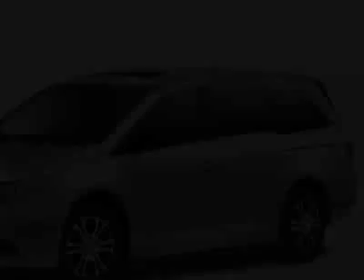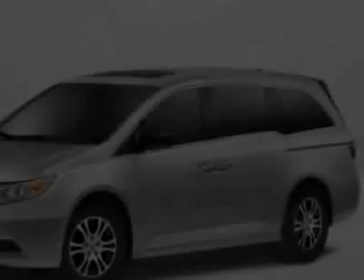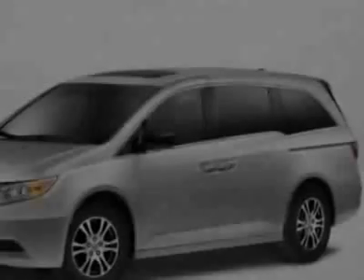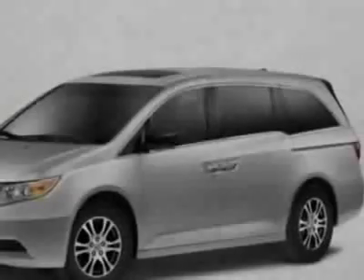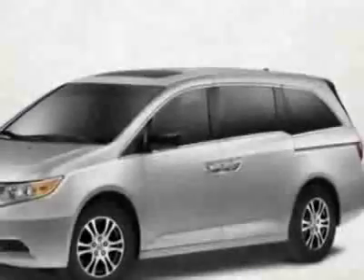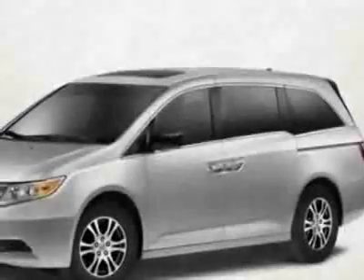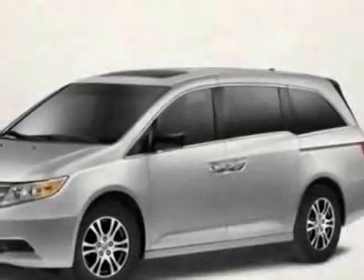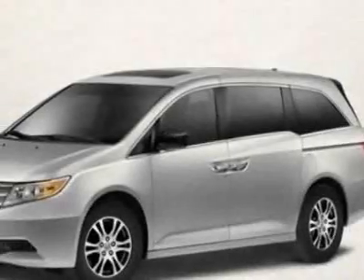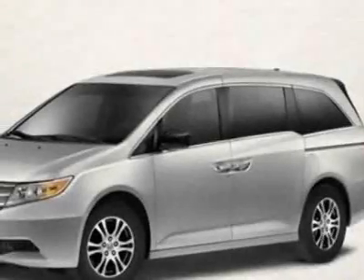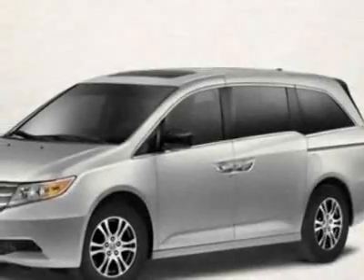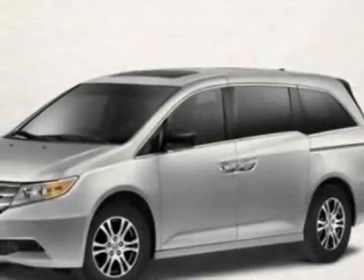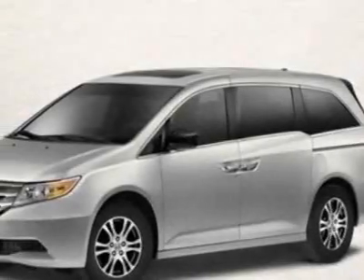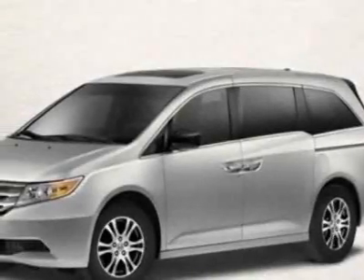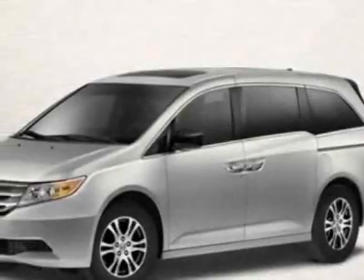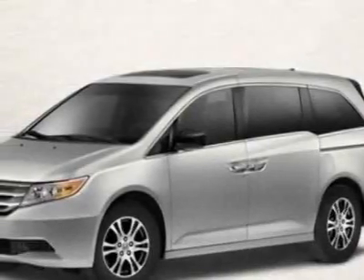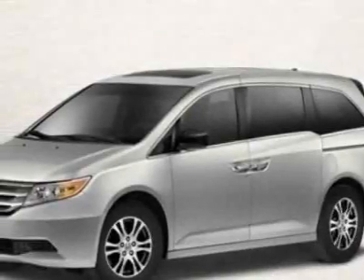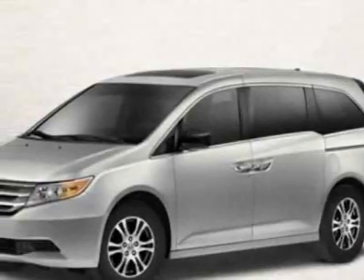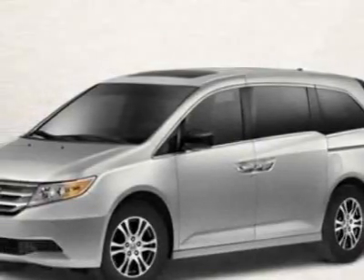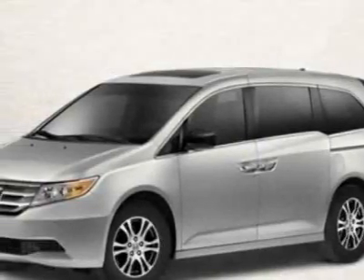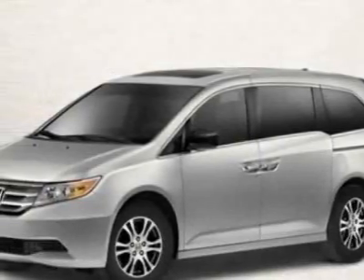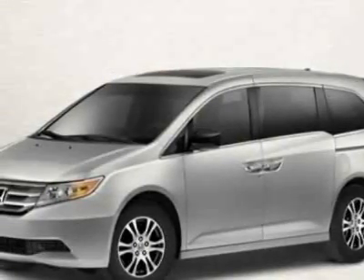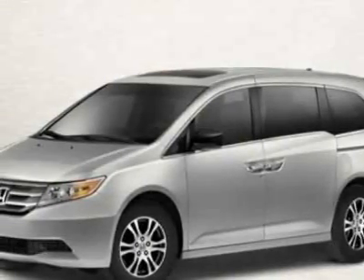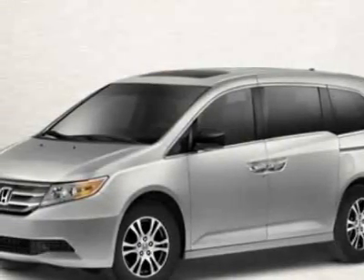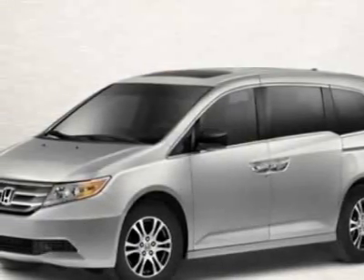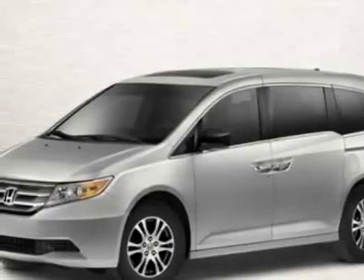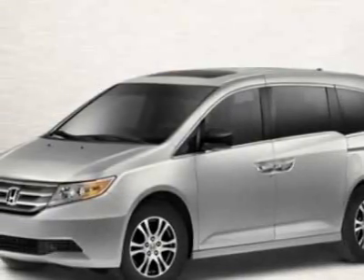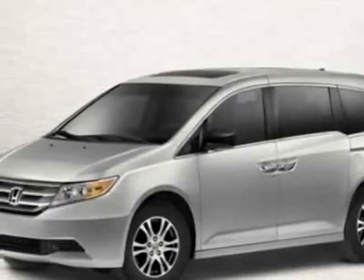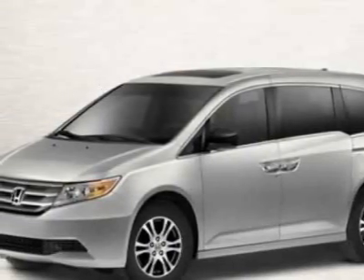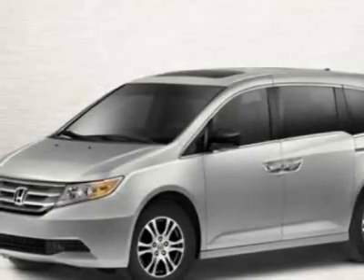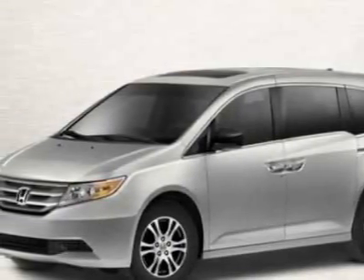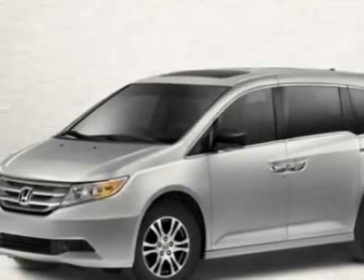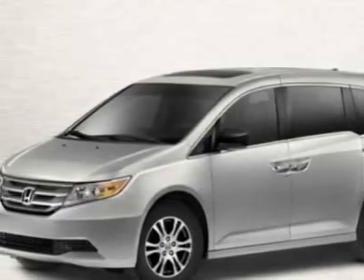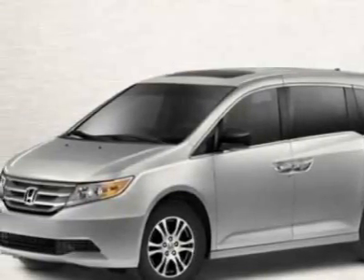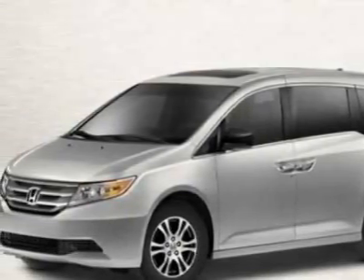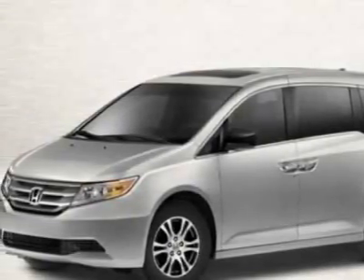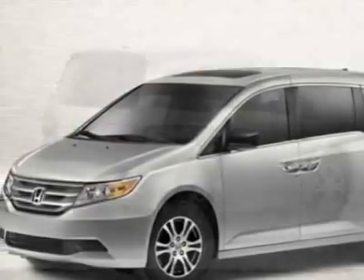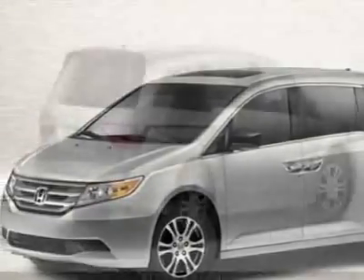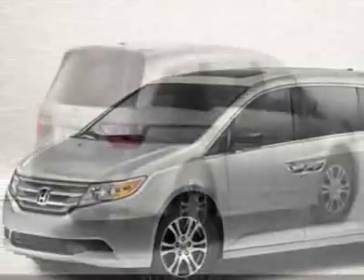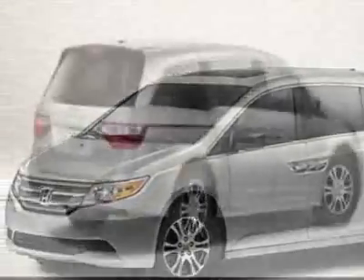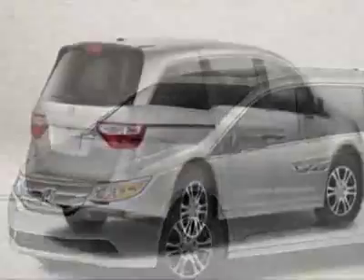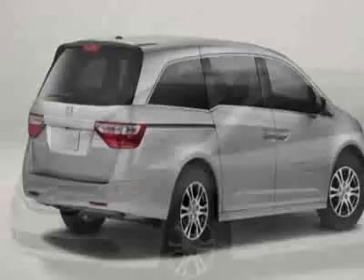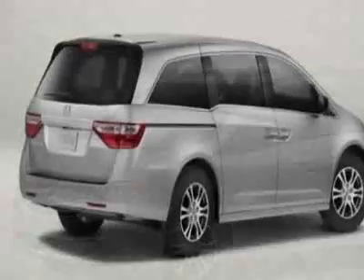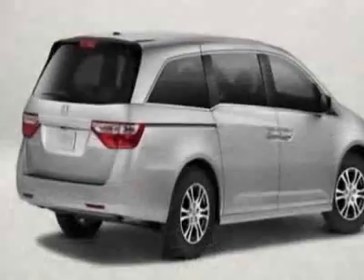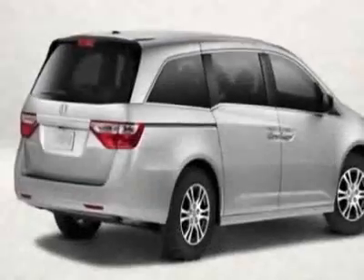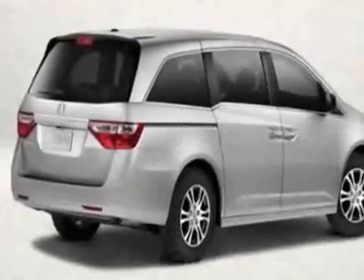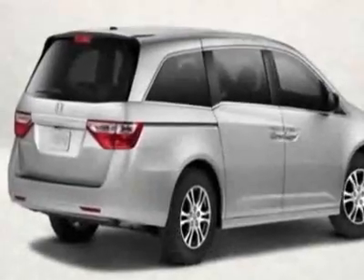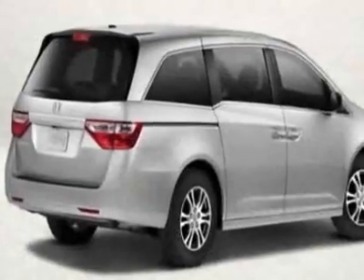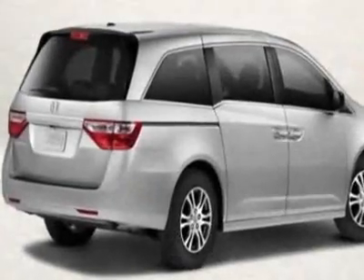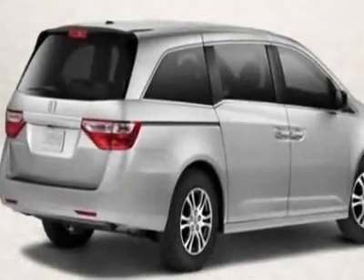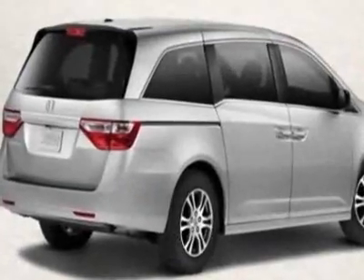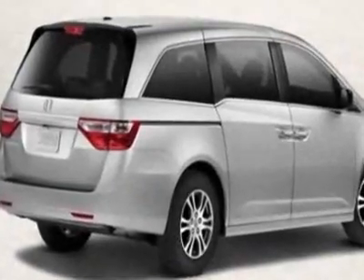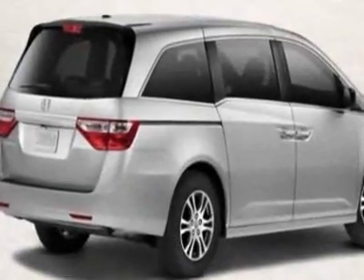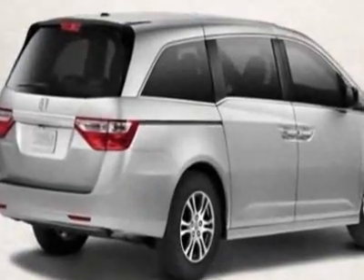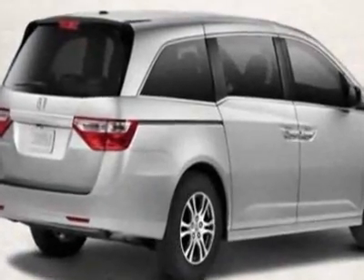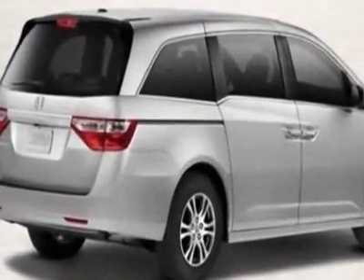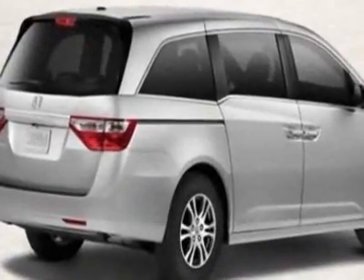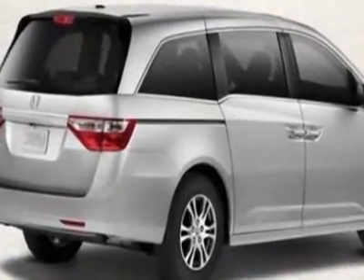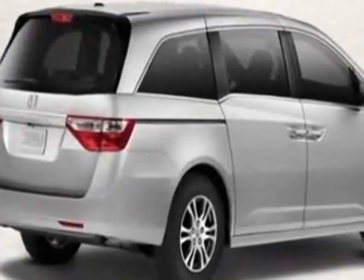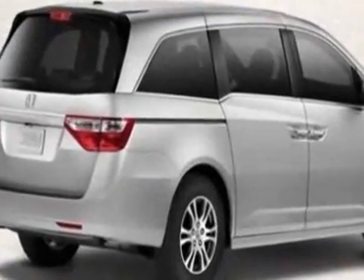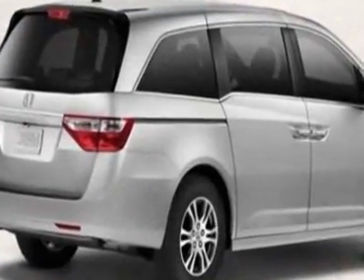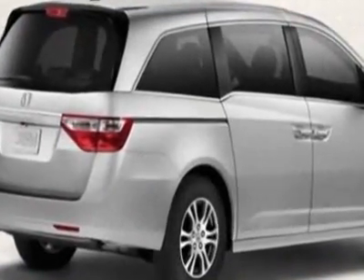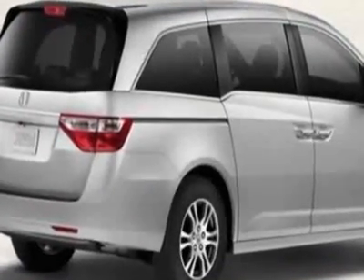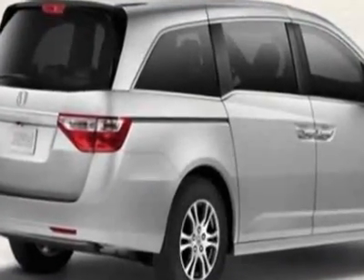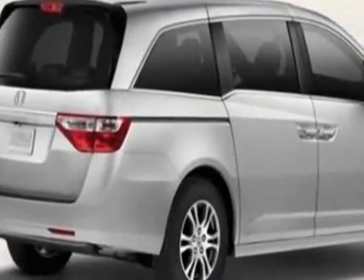Come take a look at this new 2012 Honda Odyssey. For your protection, this vehicle has a full factory warranty.